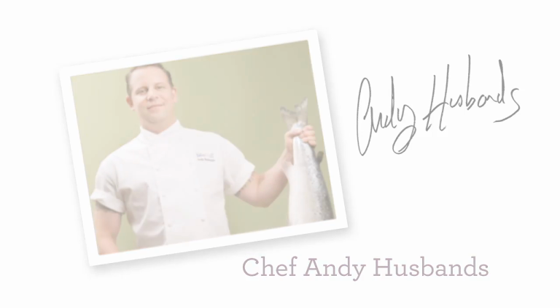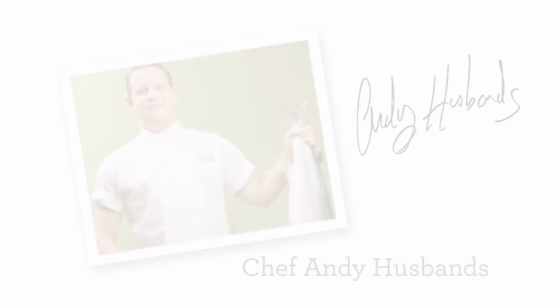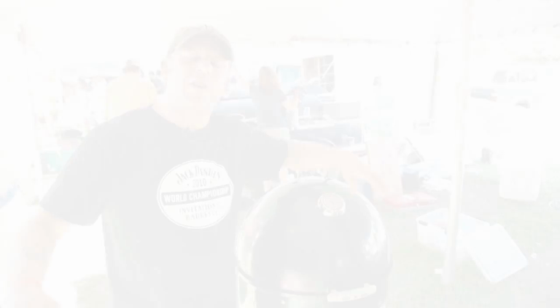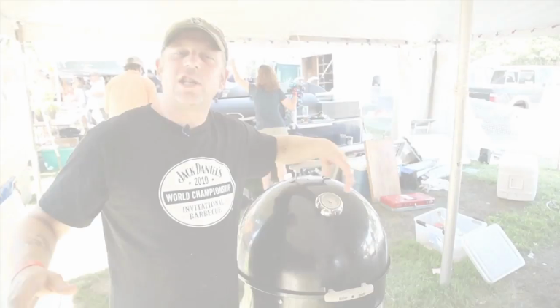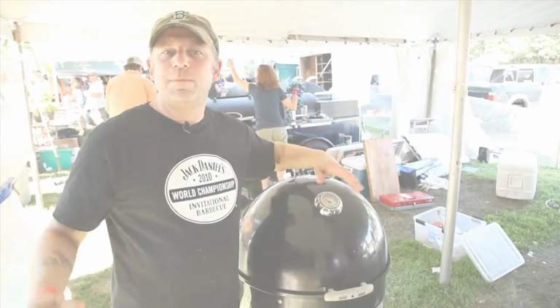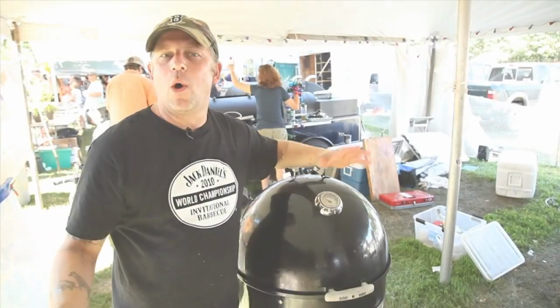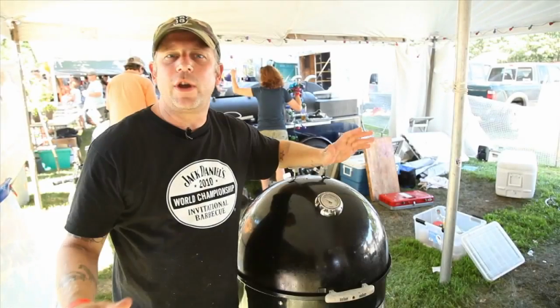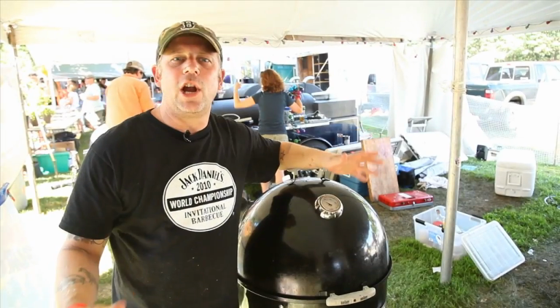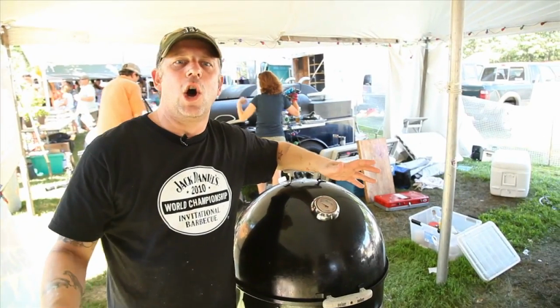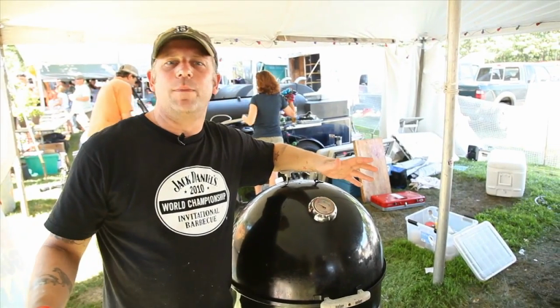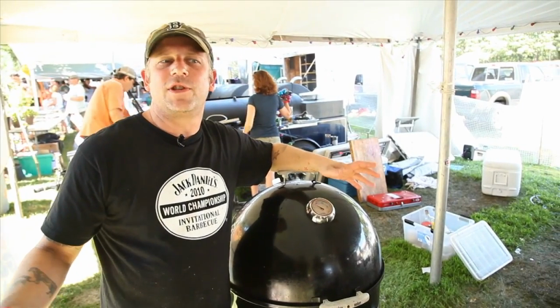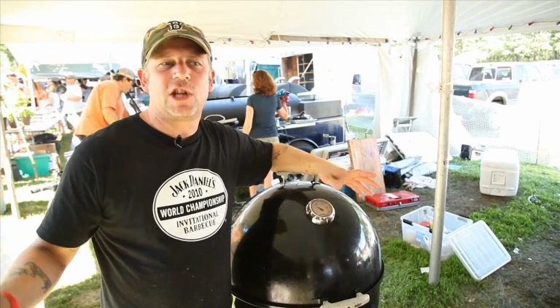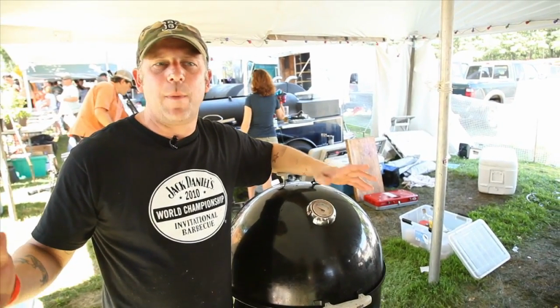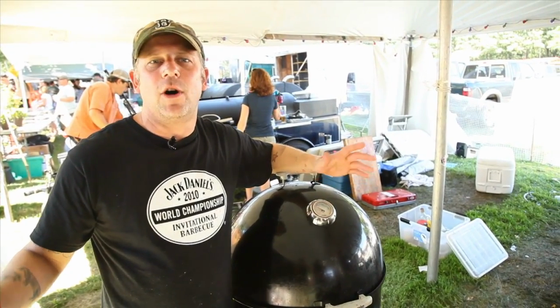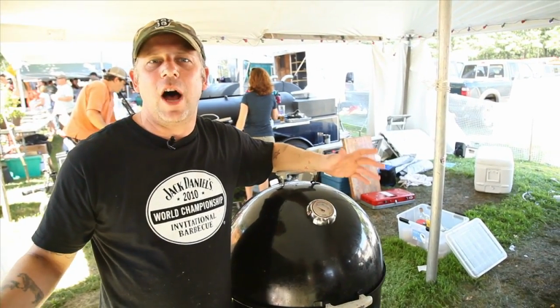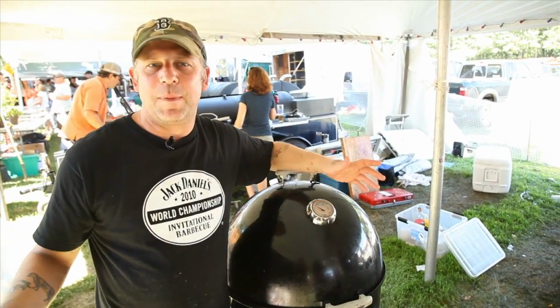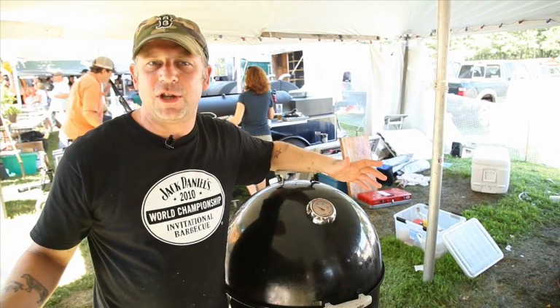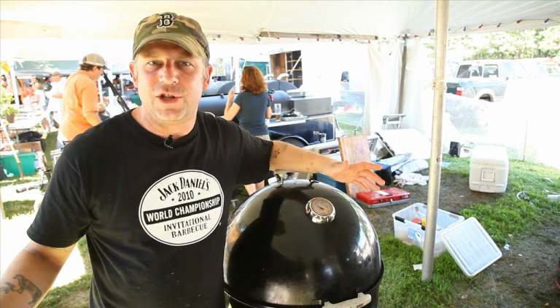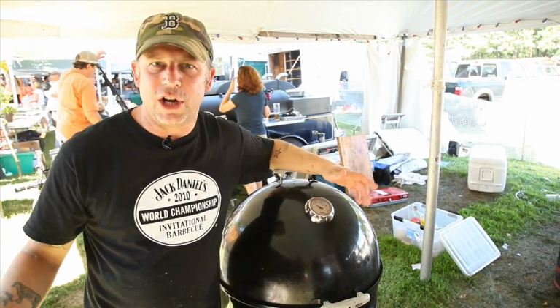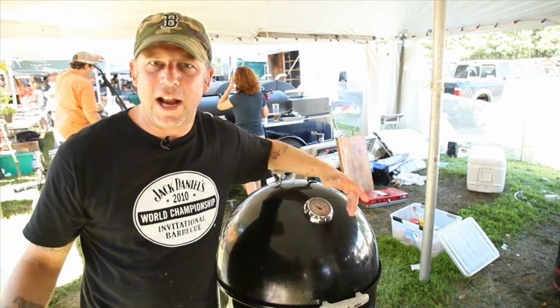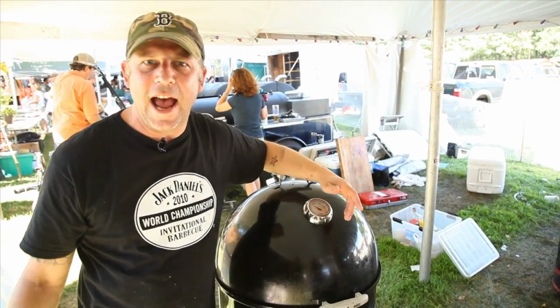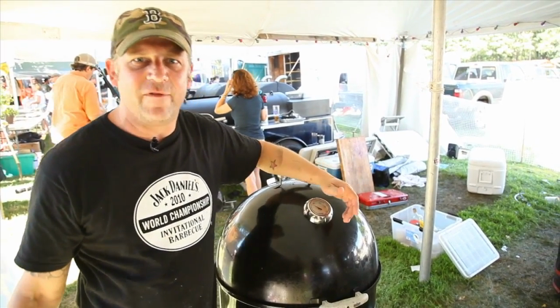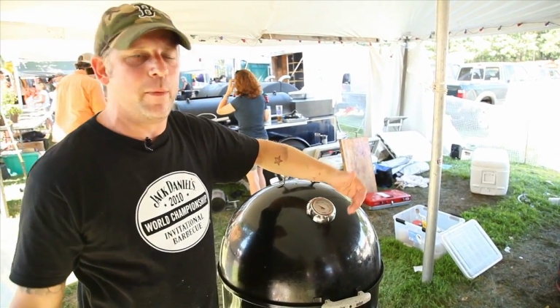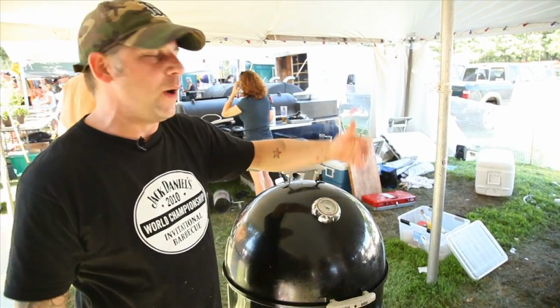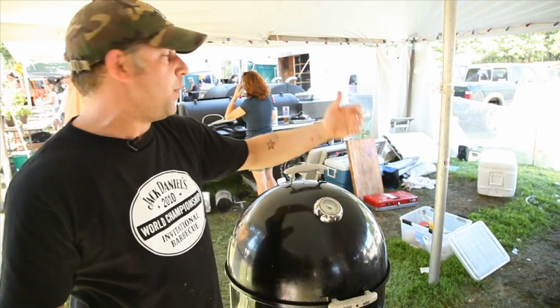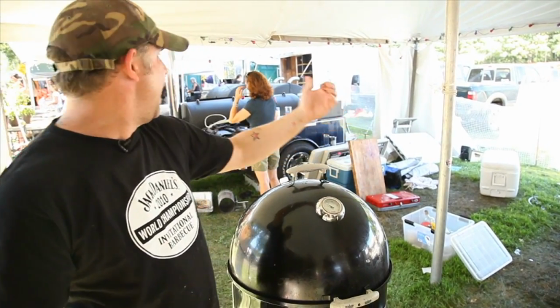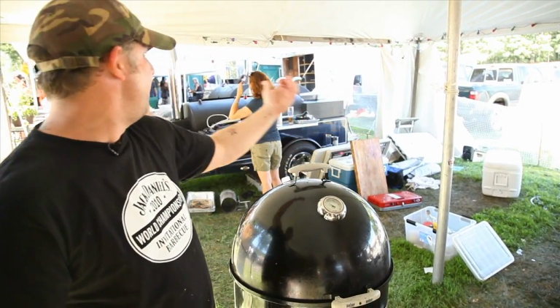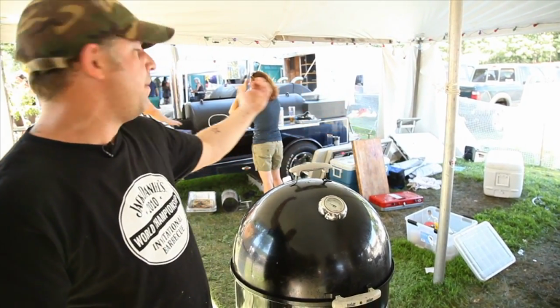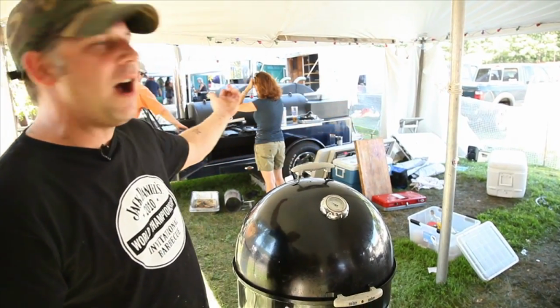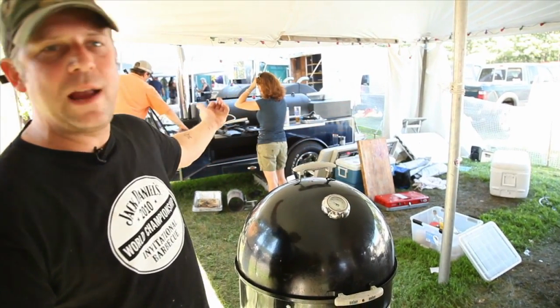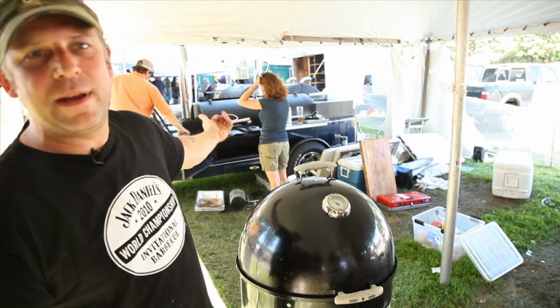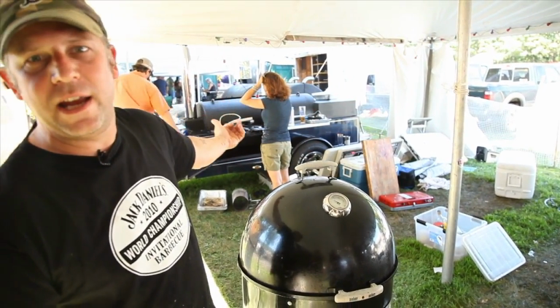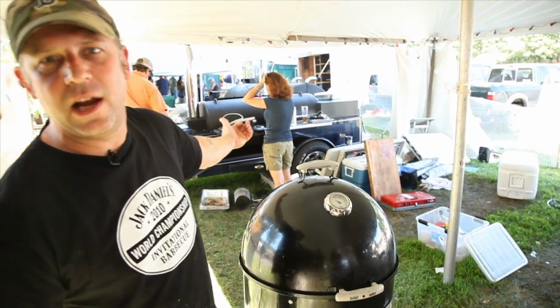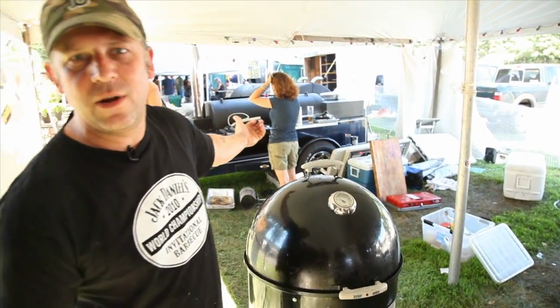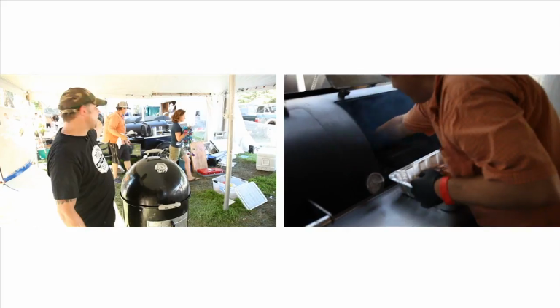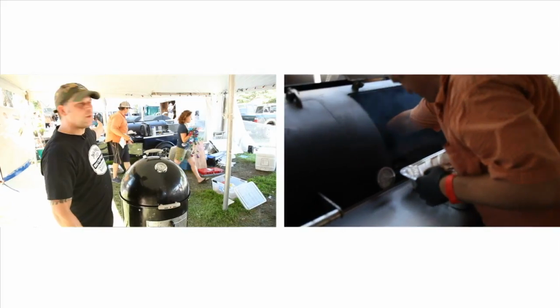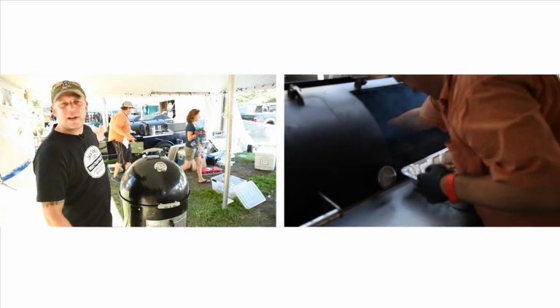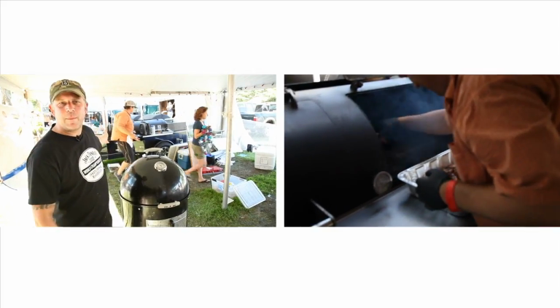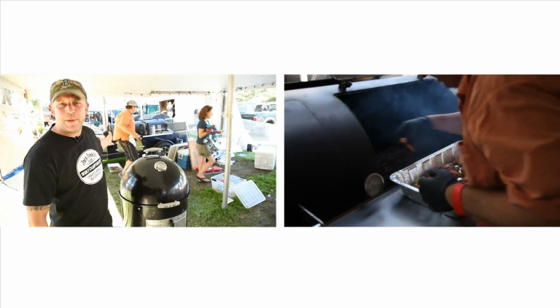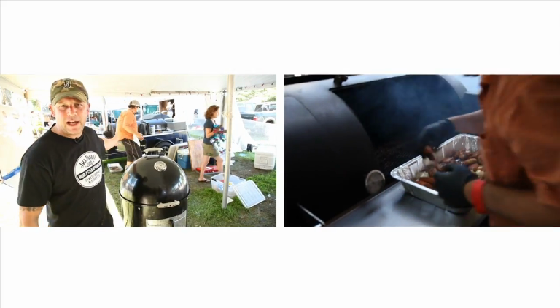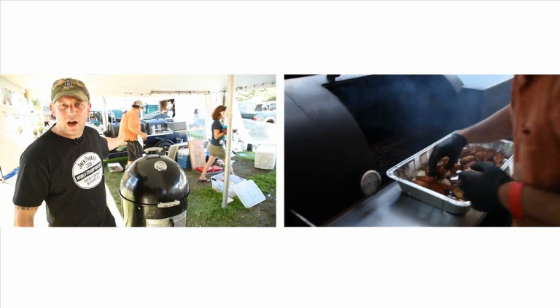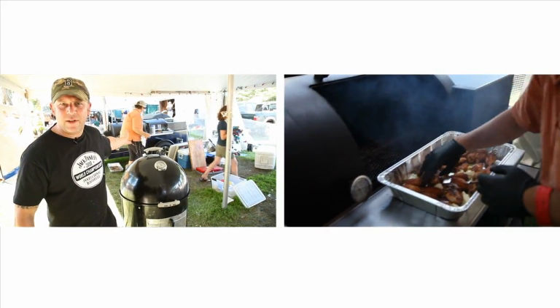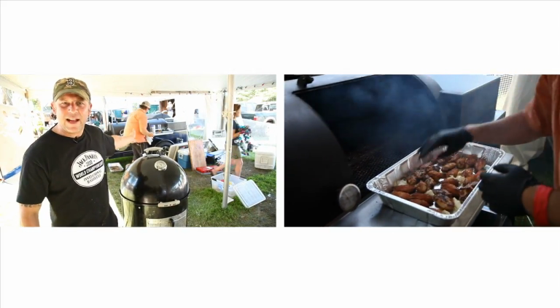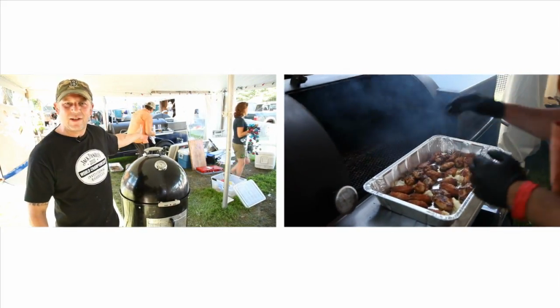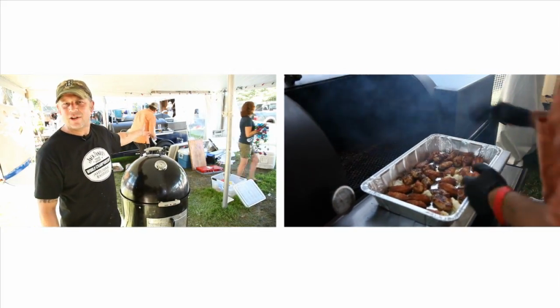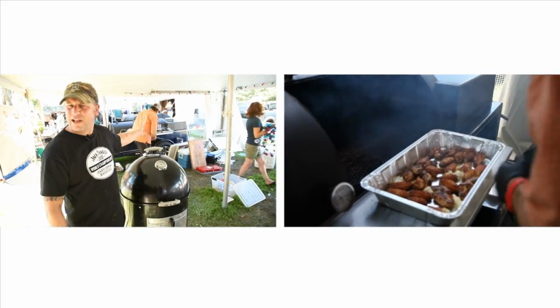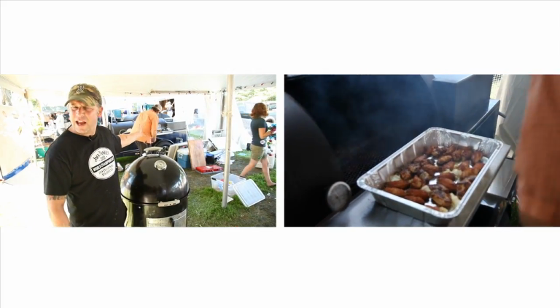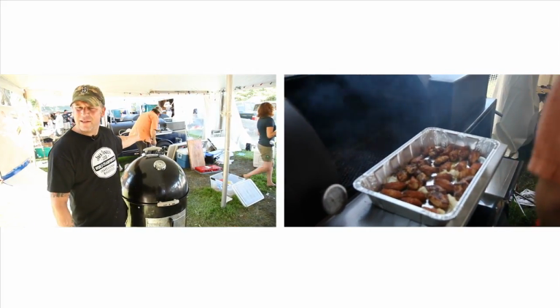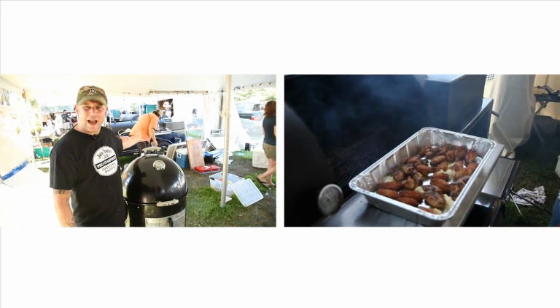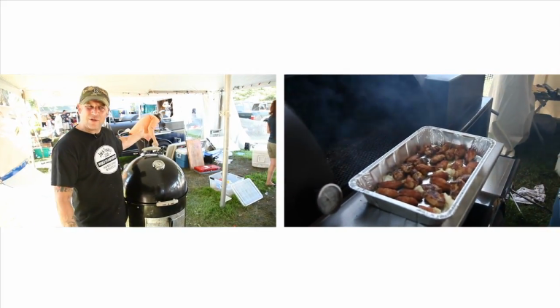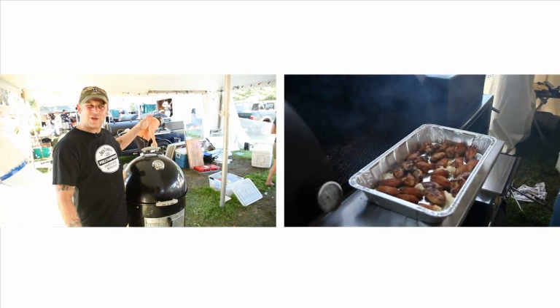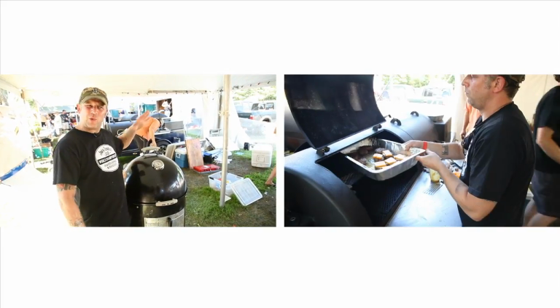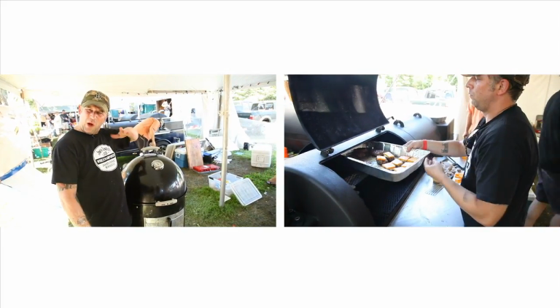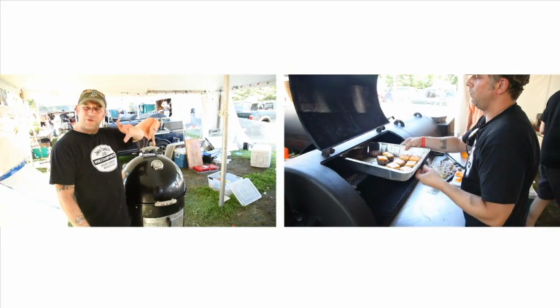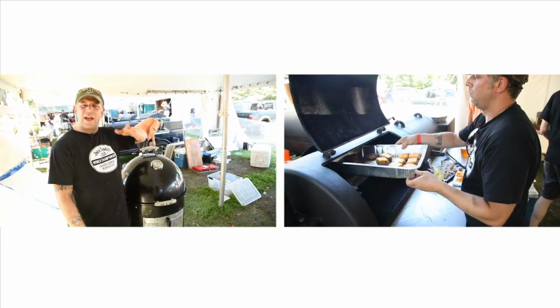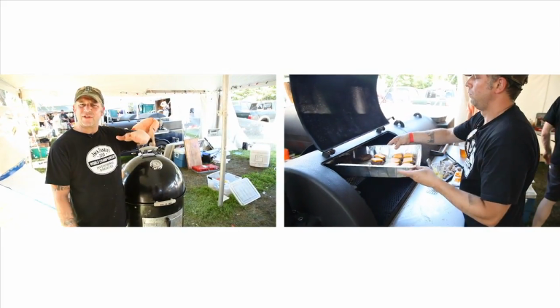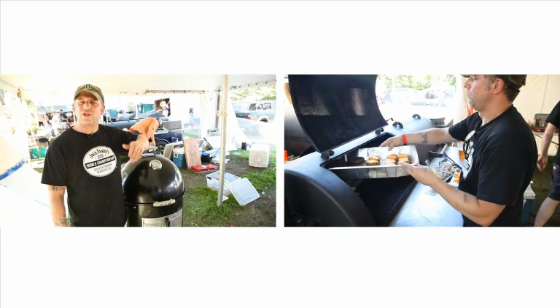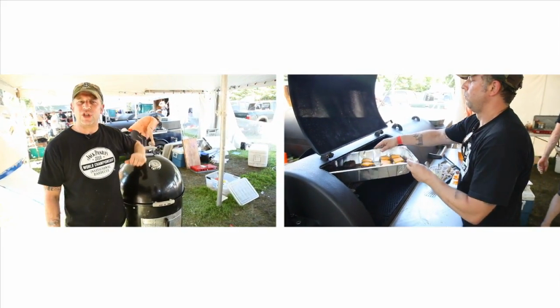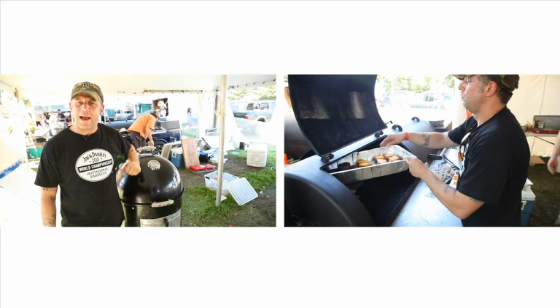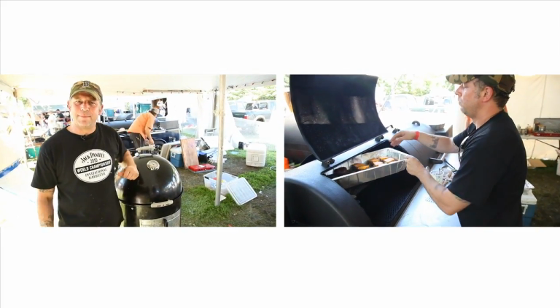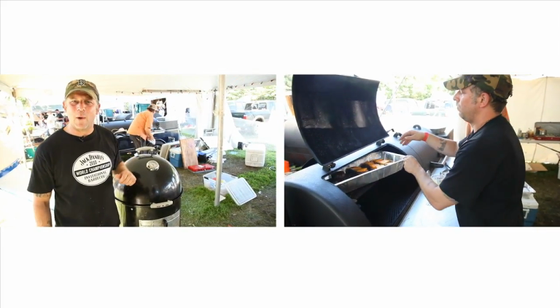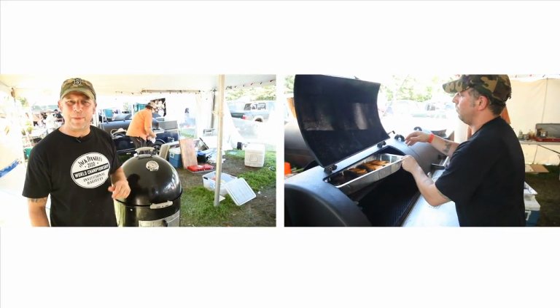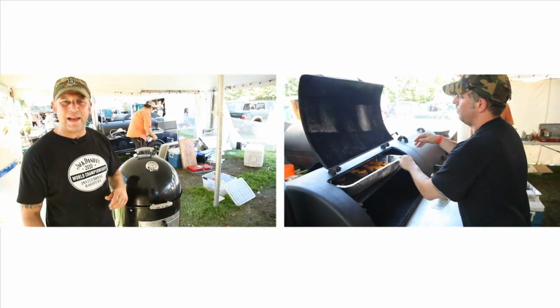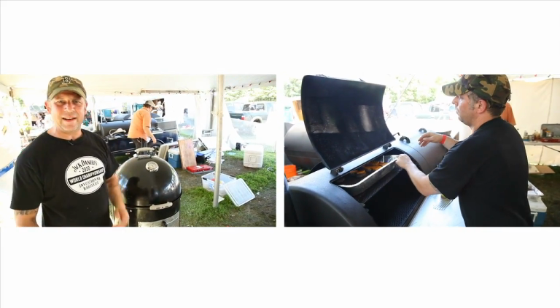If you're going to smoke at home, there's a couple of options. You can have what we have behind me here — that's what we compete on. That's our $10,000-$12,000 Jambo Pit.